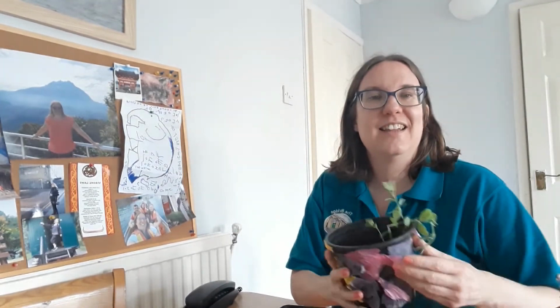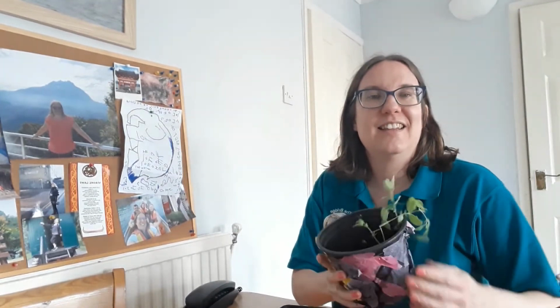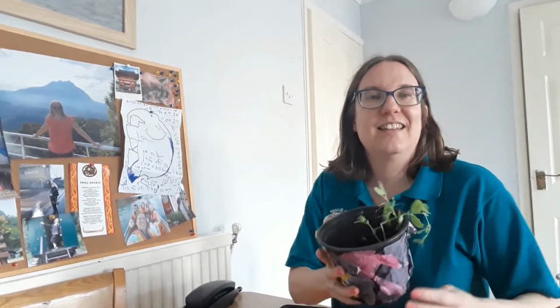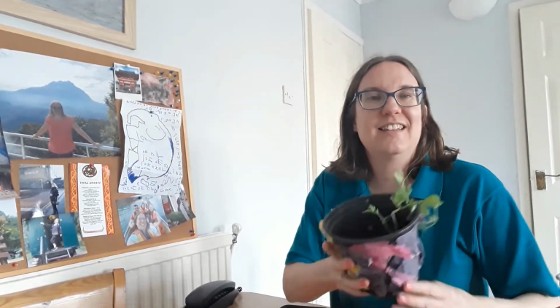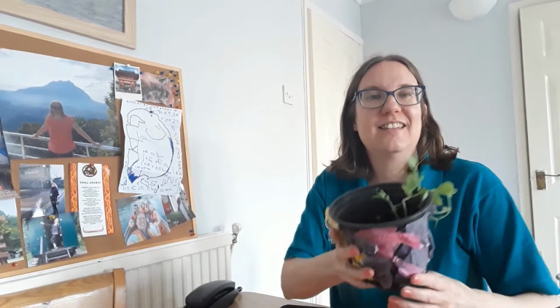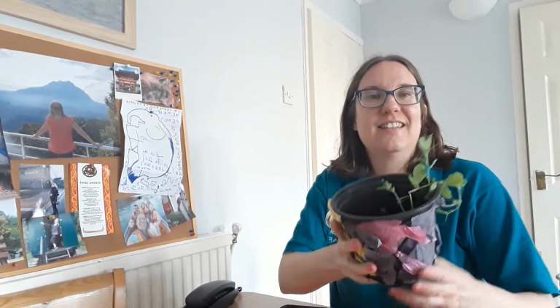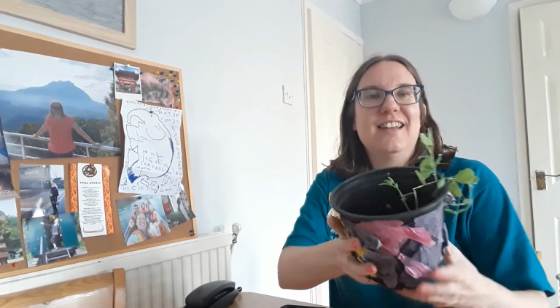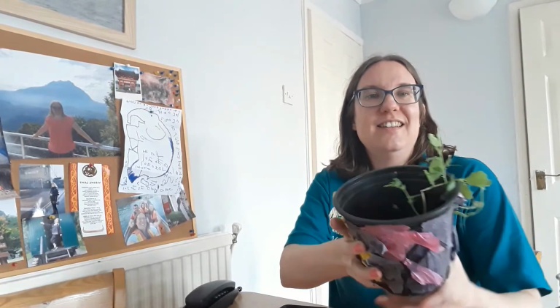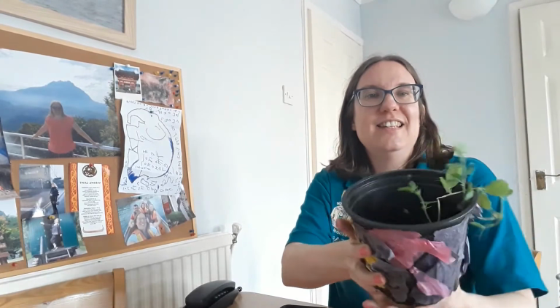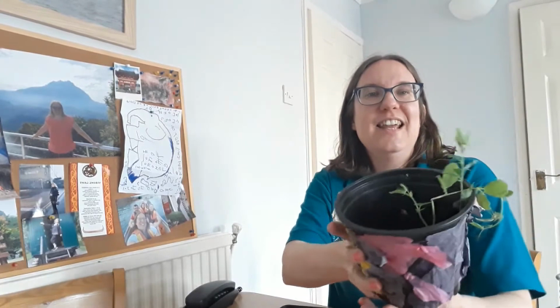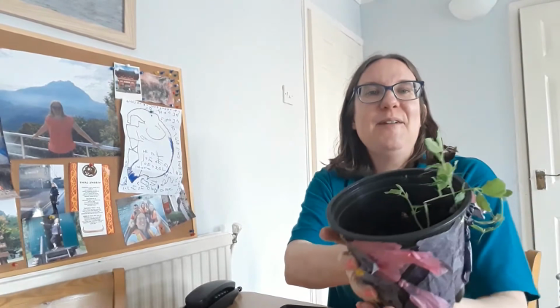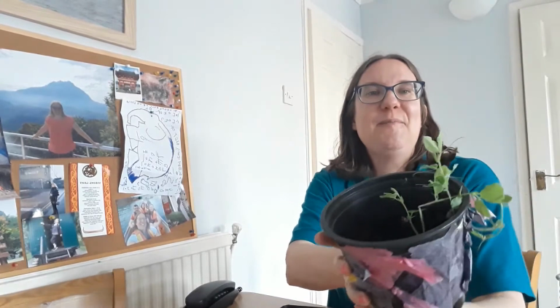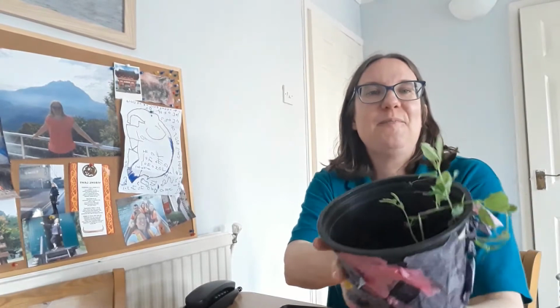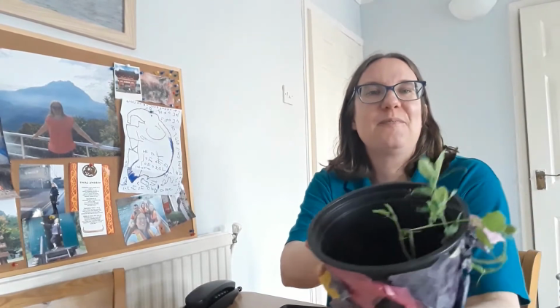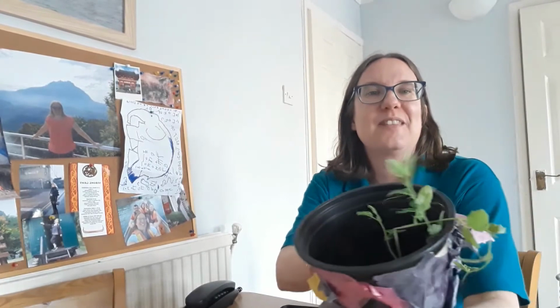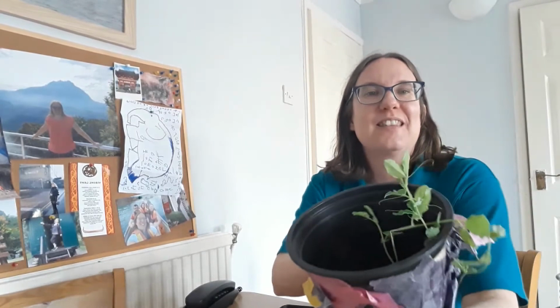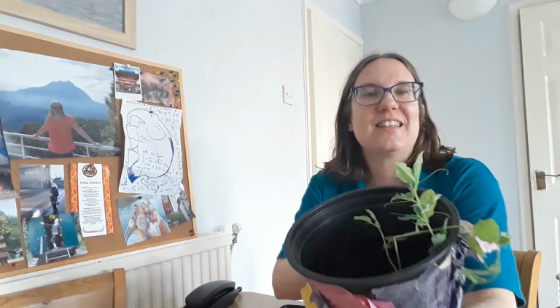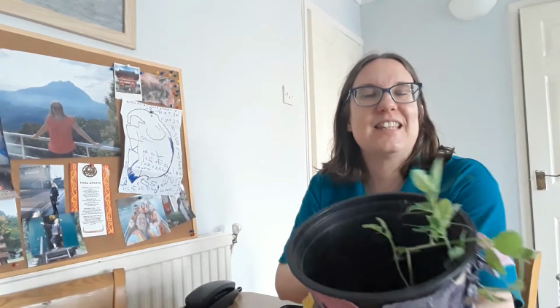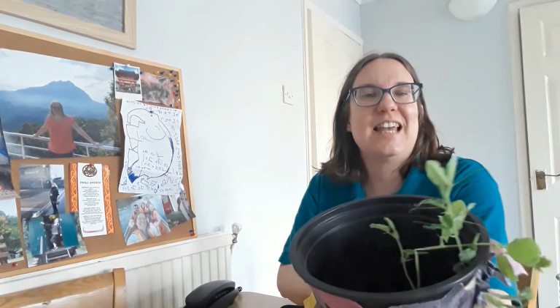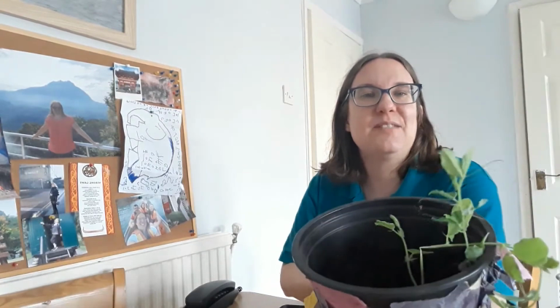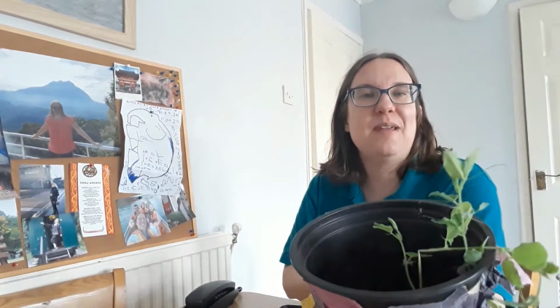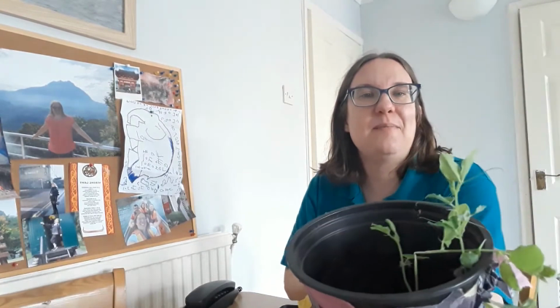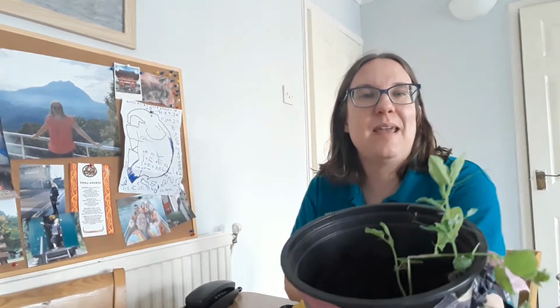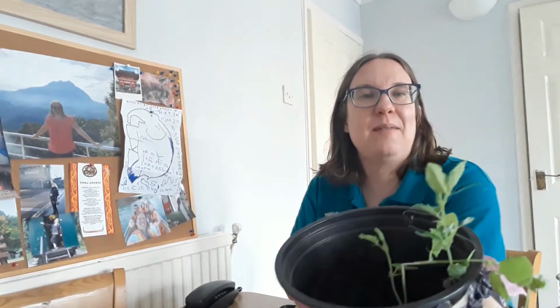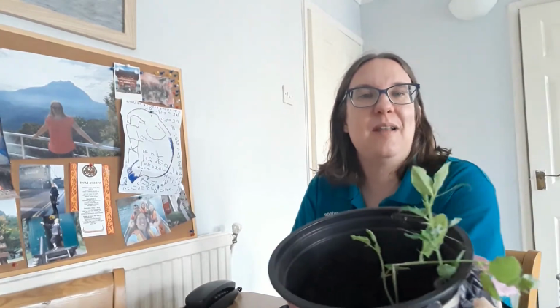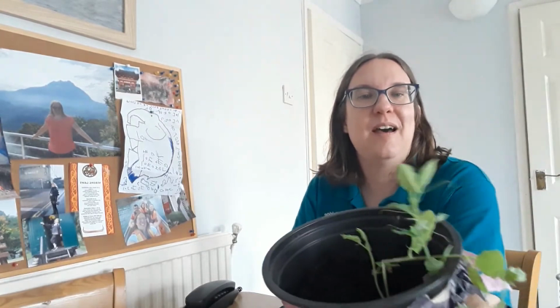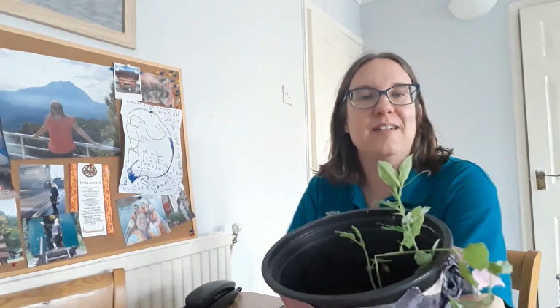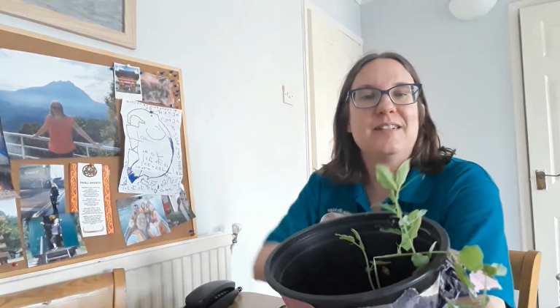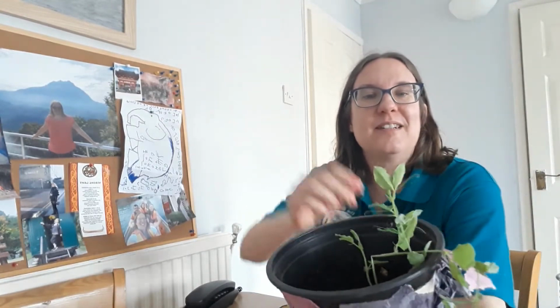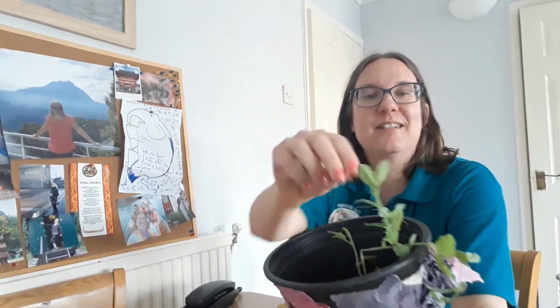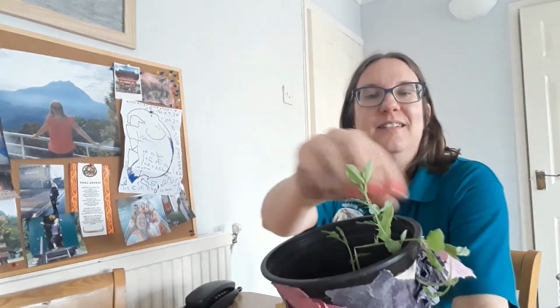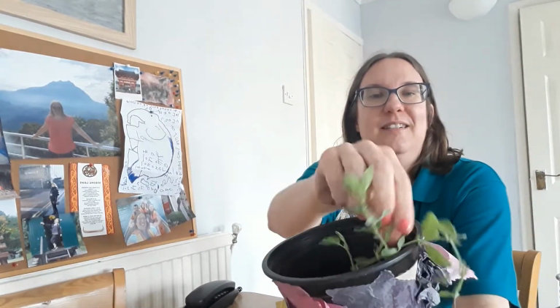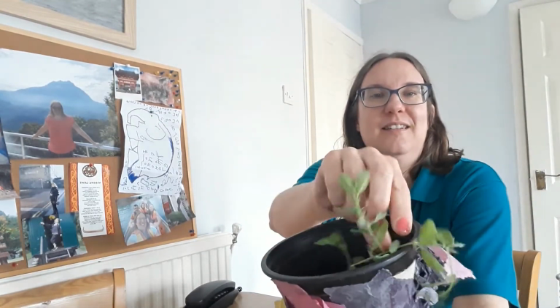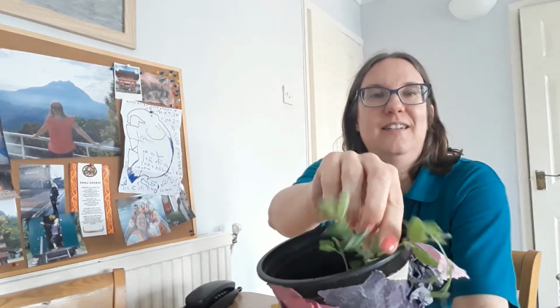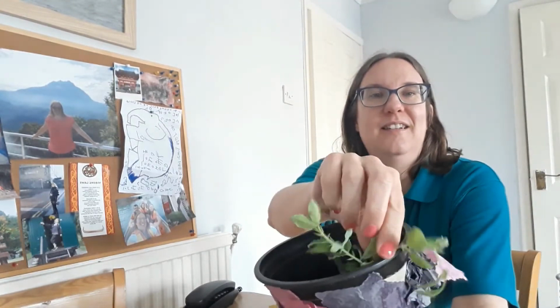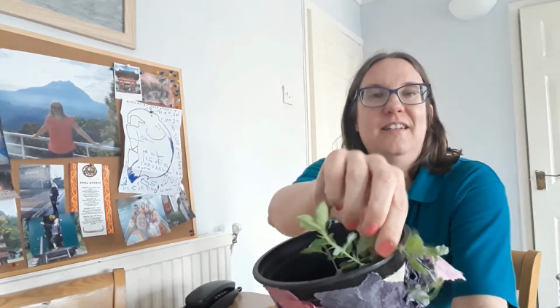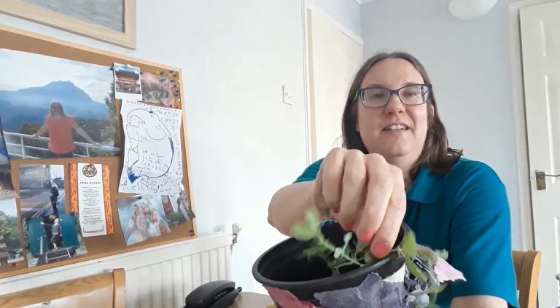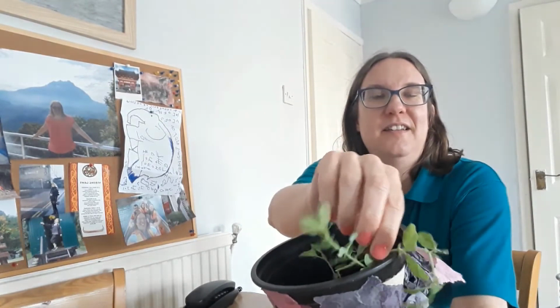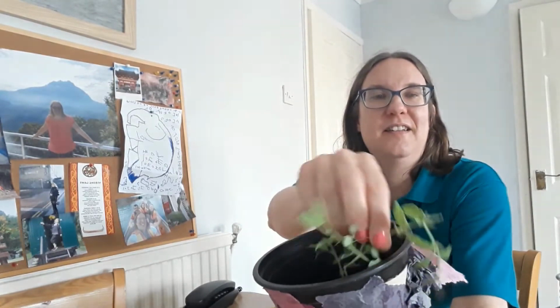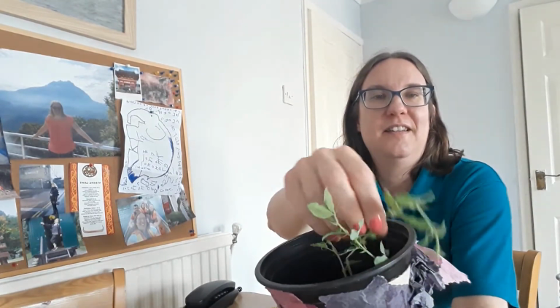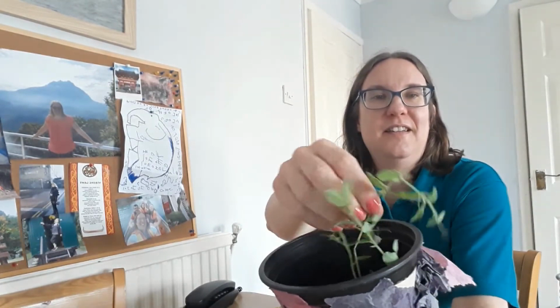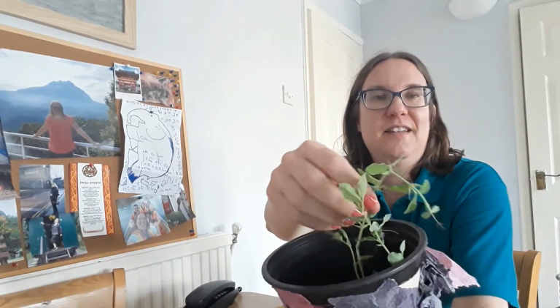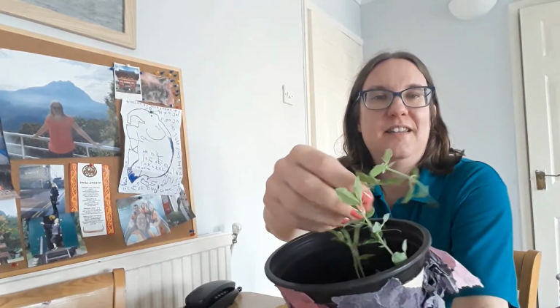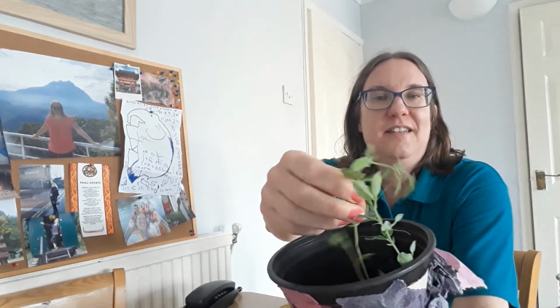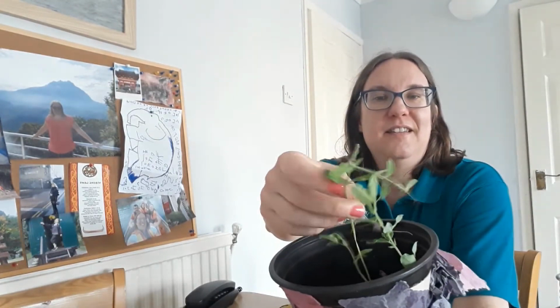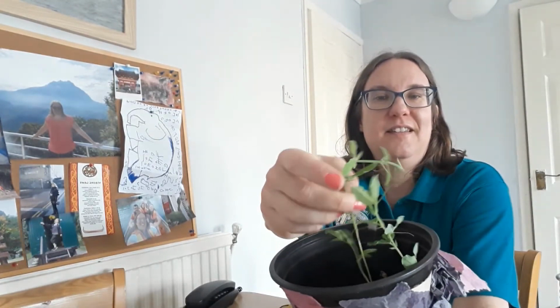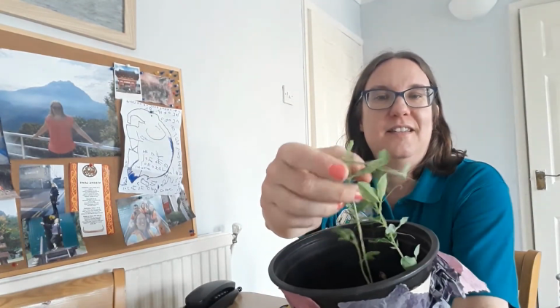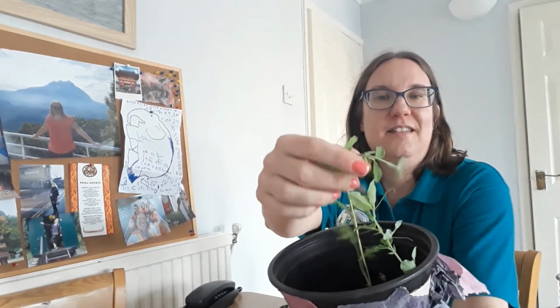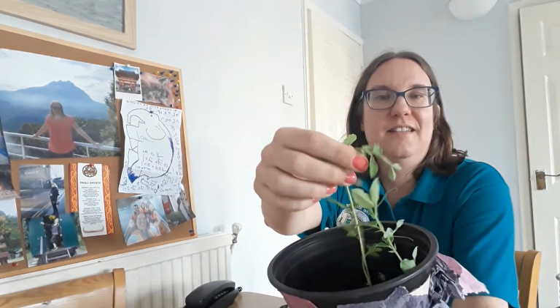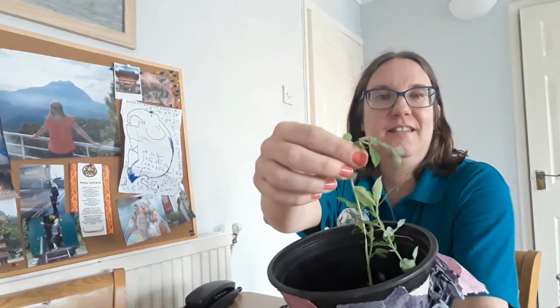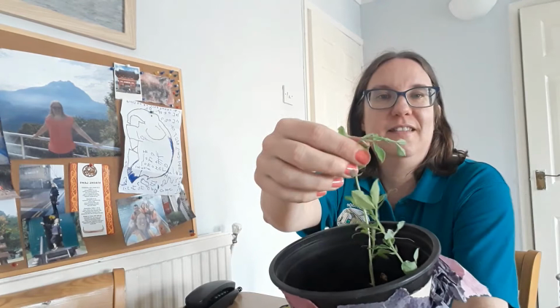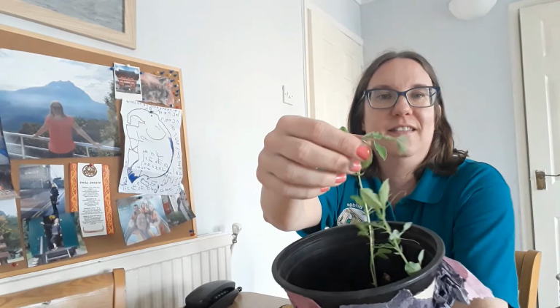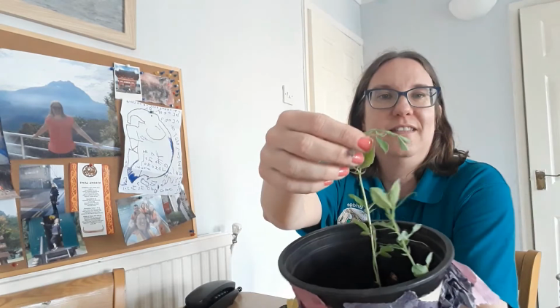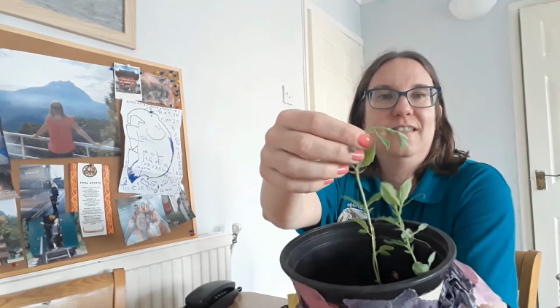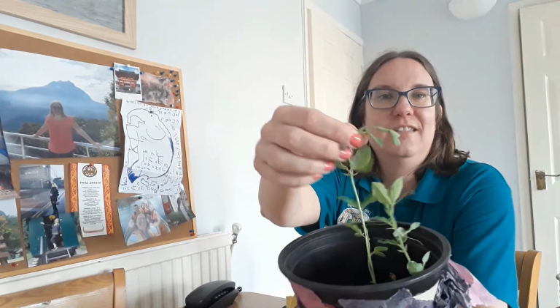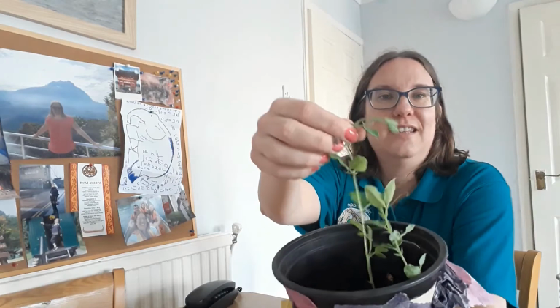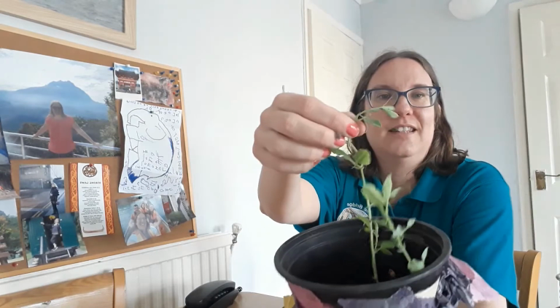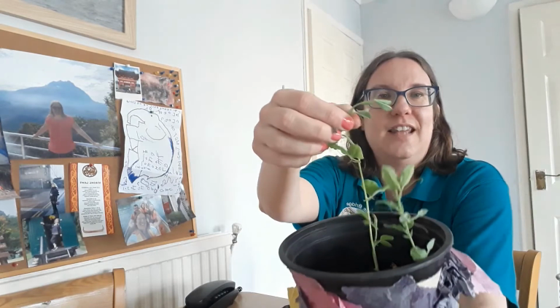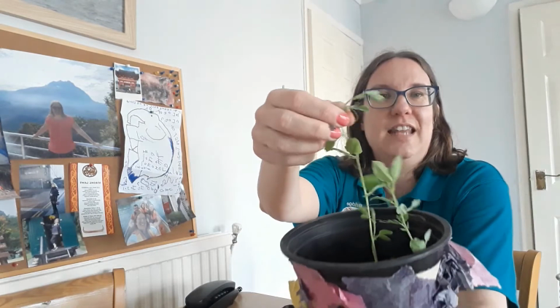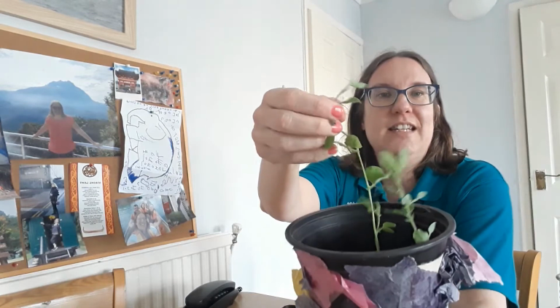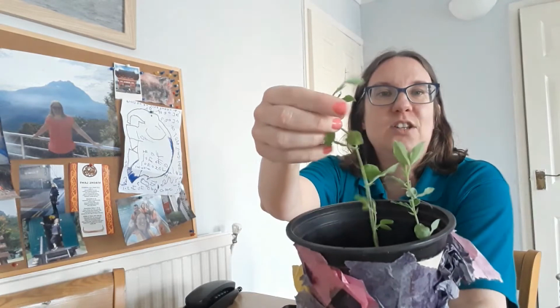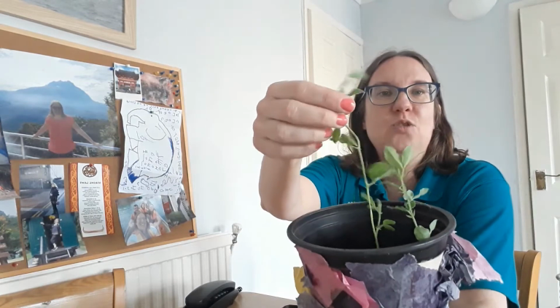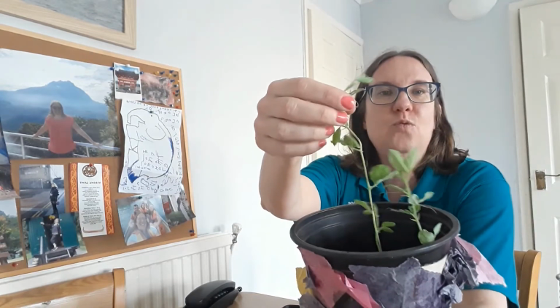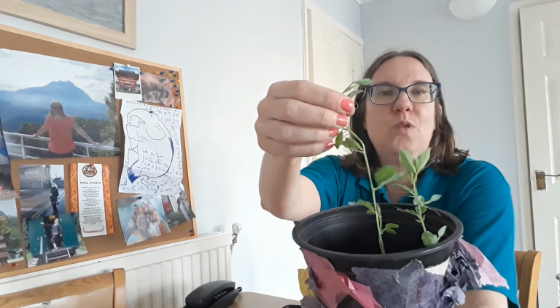Can you see? It's our sweet pea plant — it's getting taller.